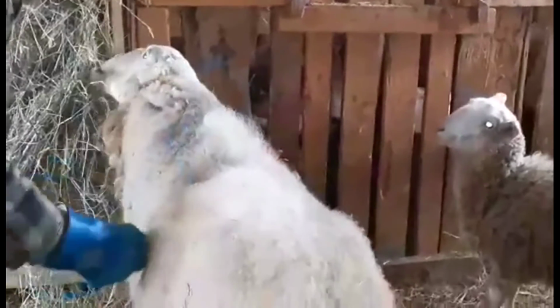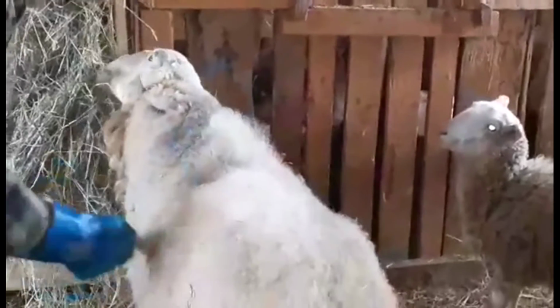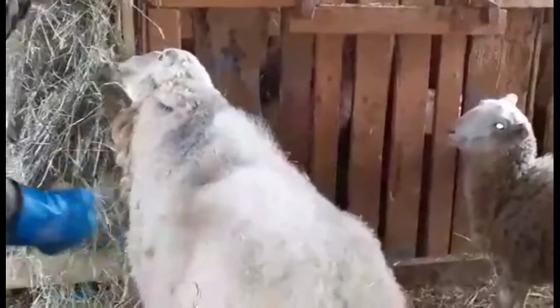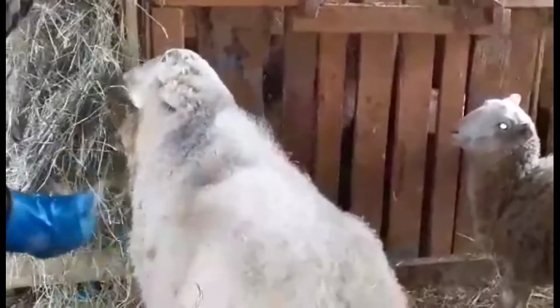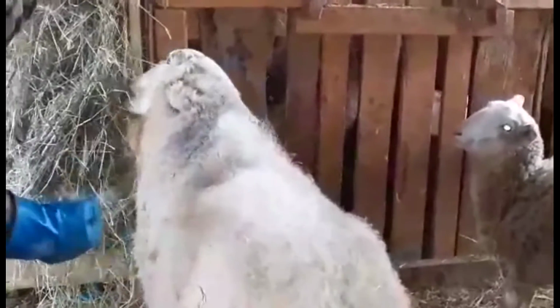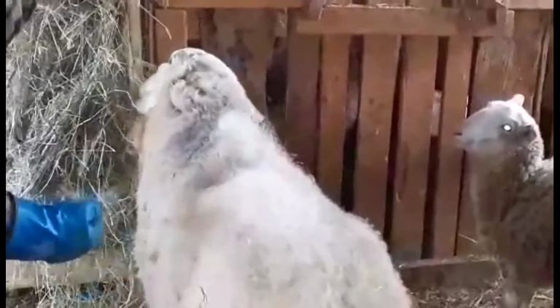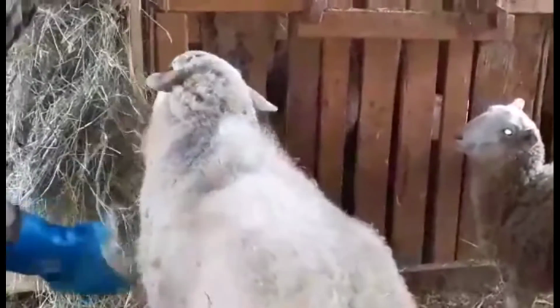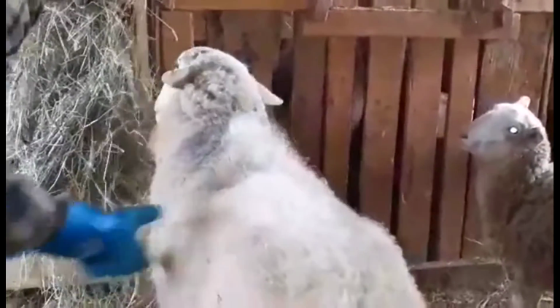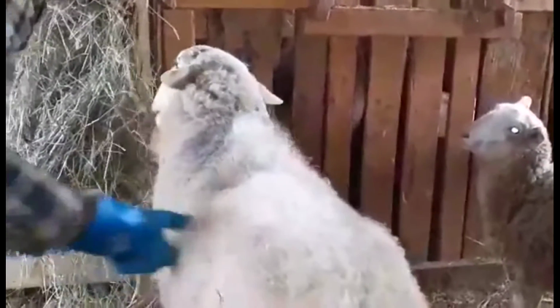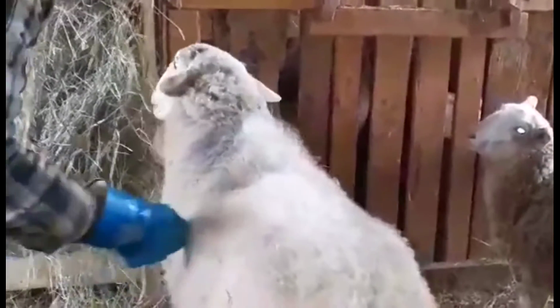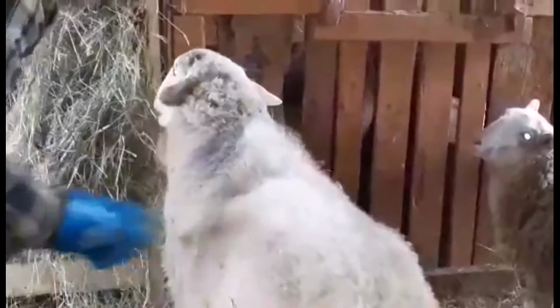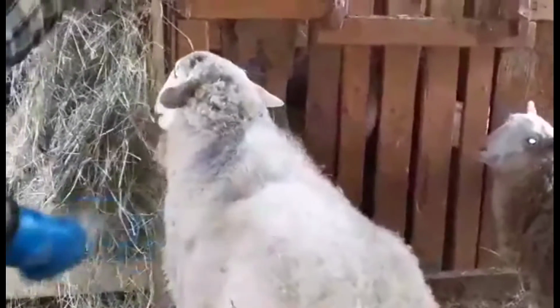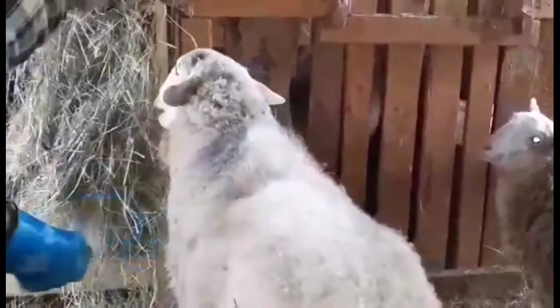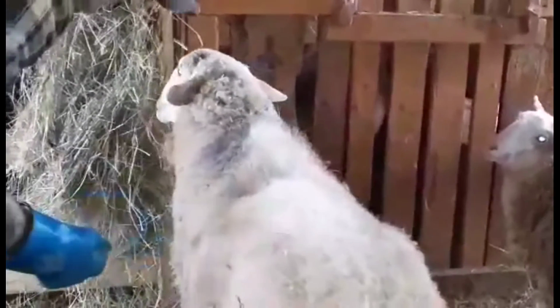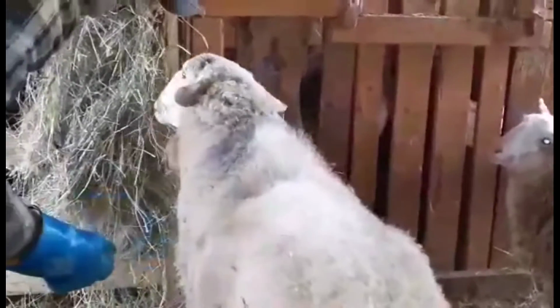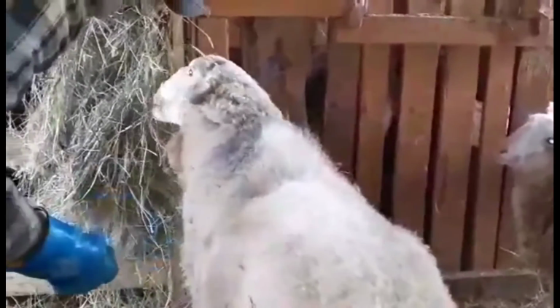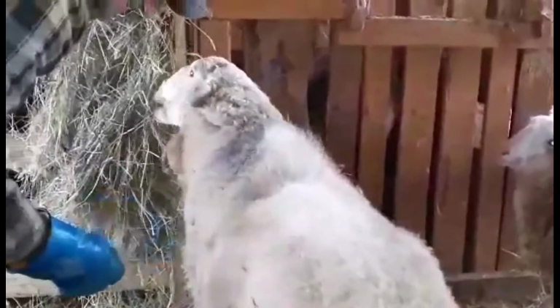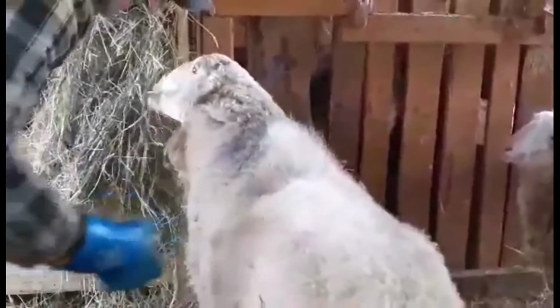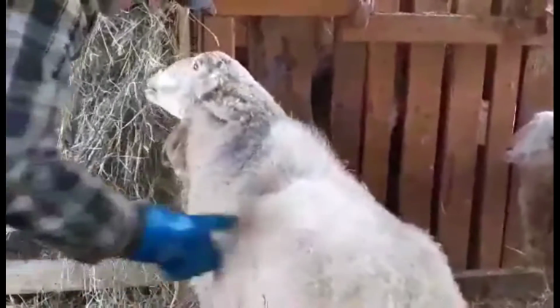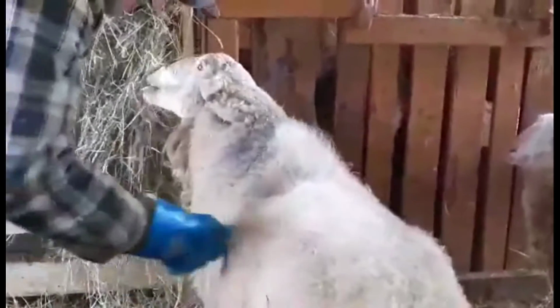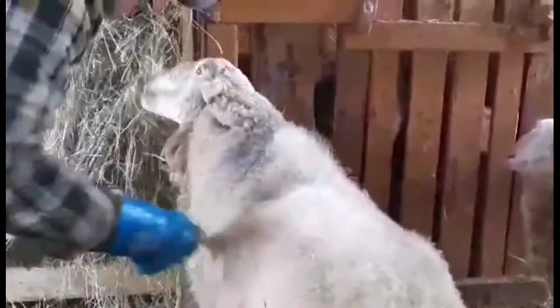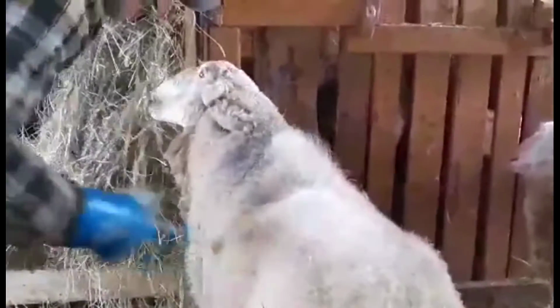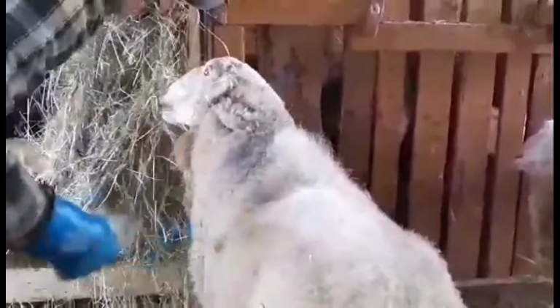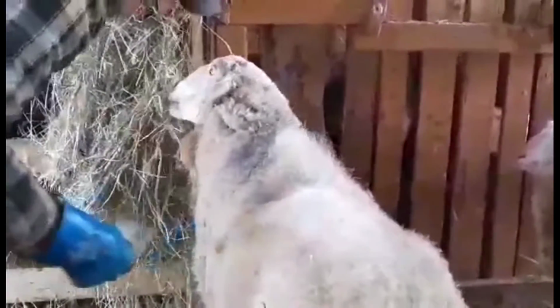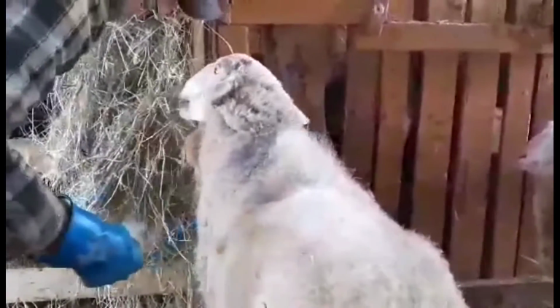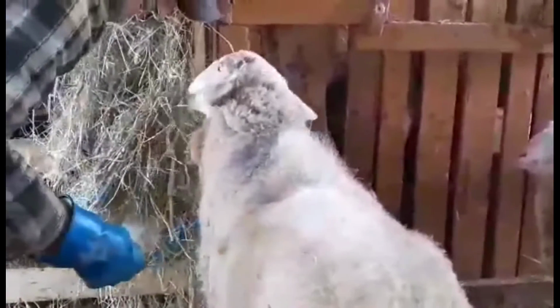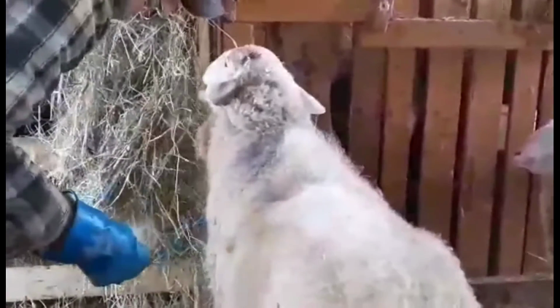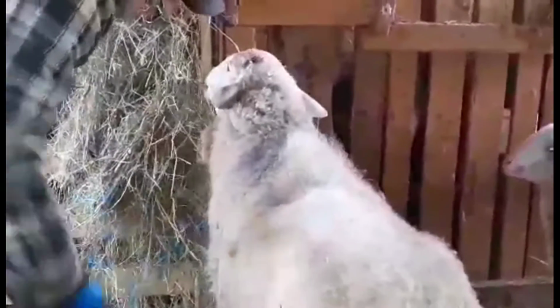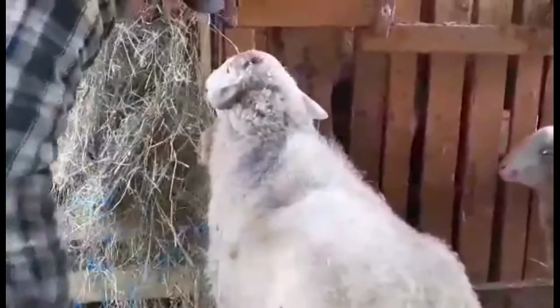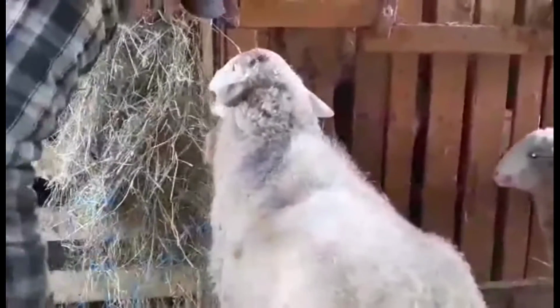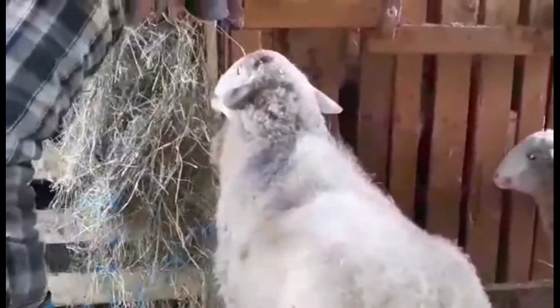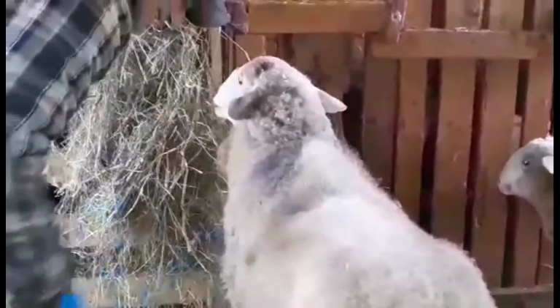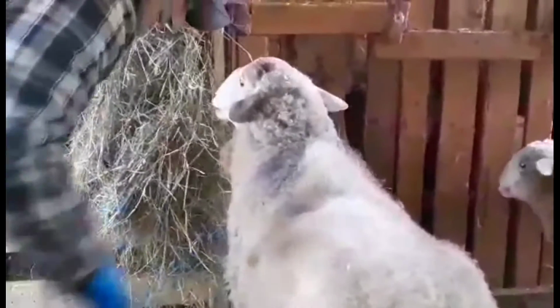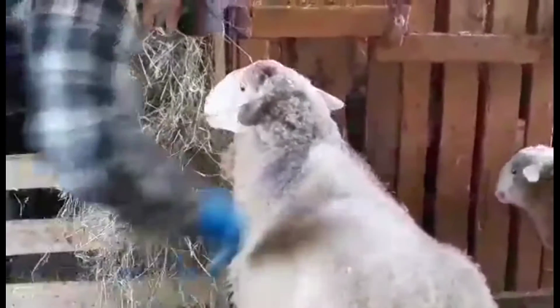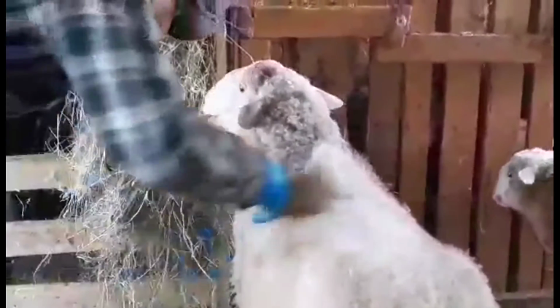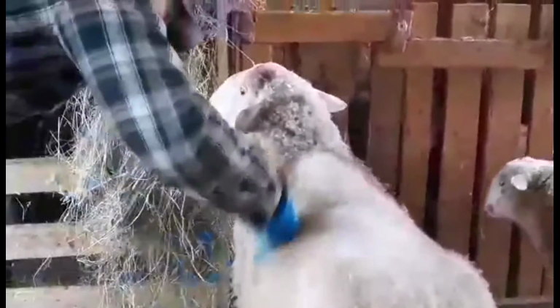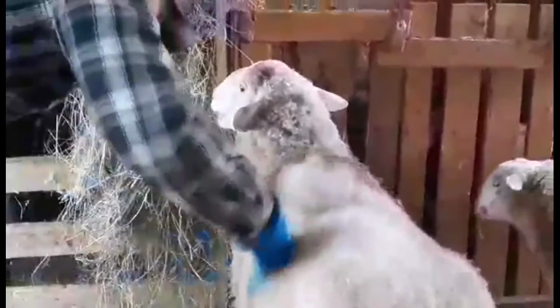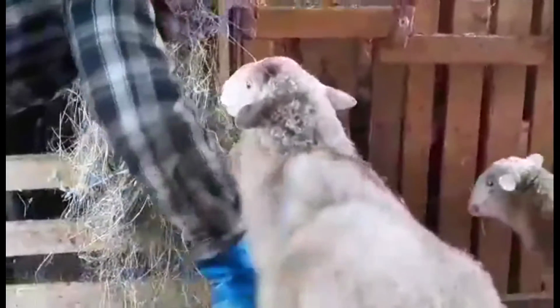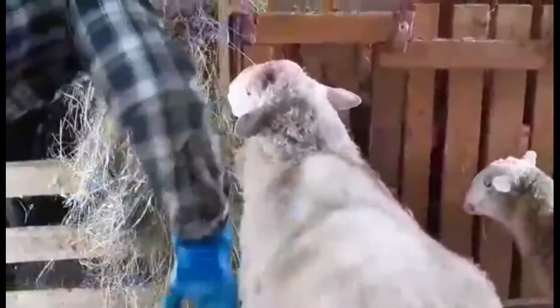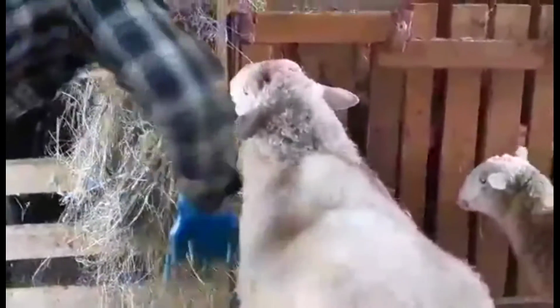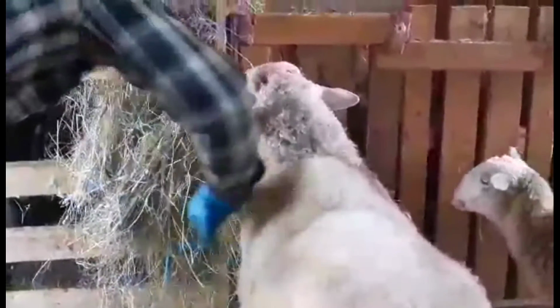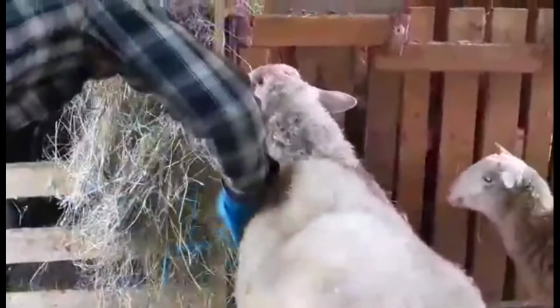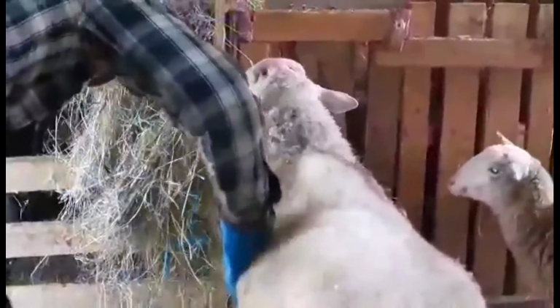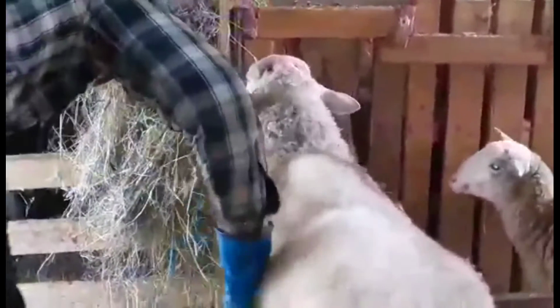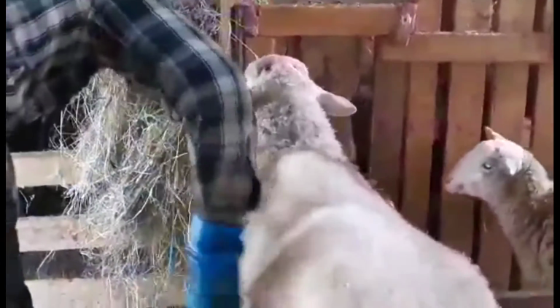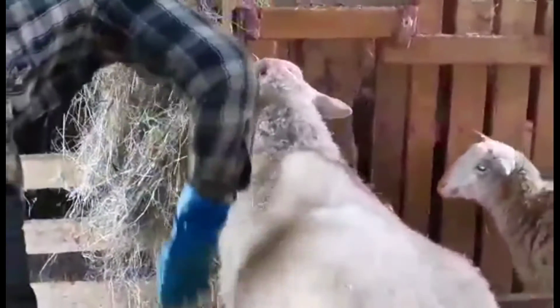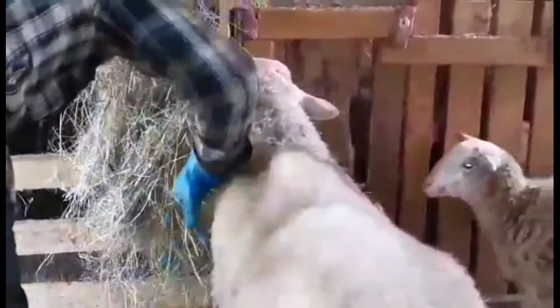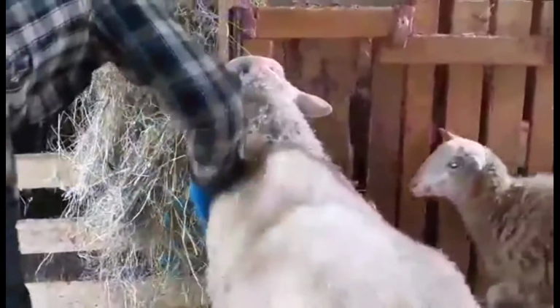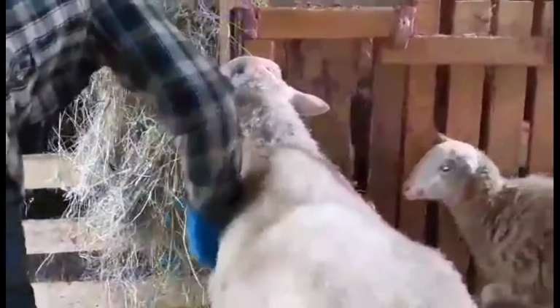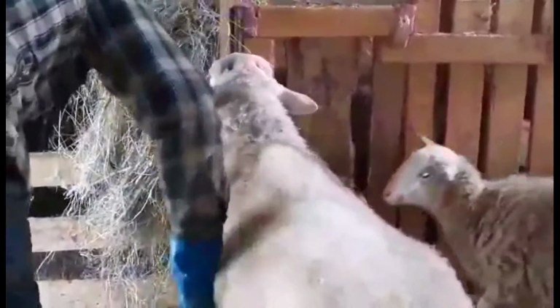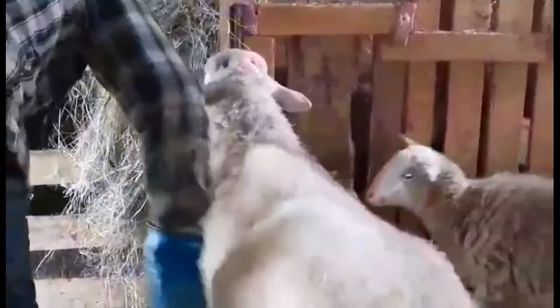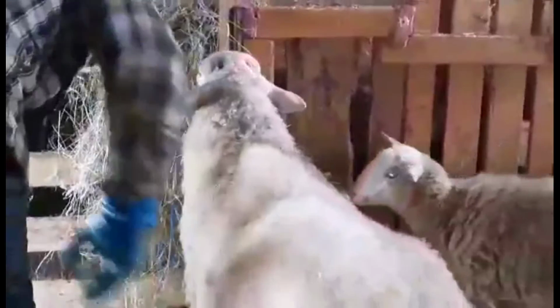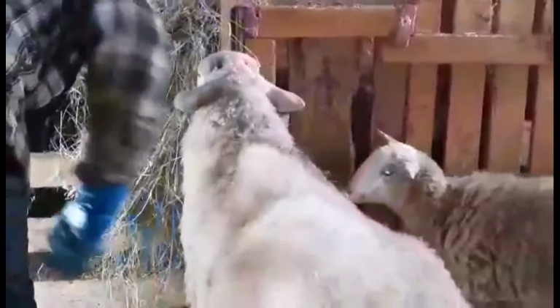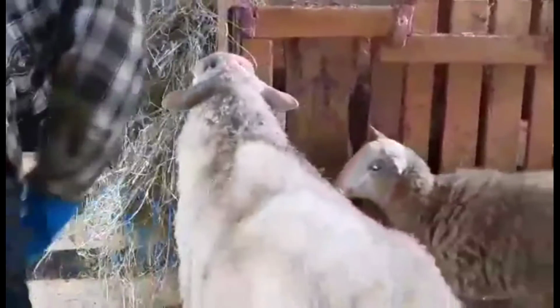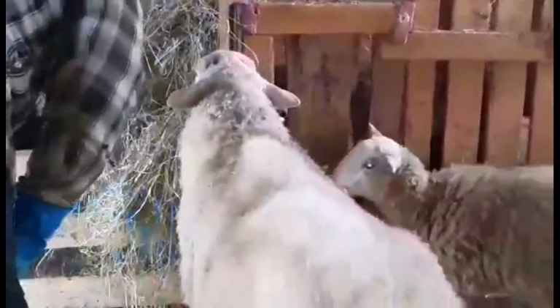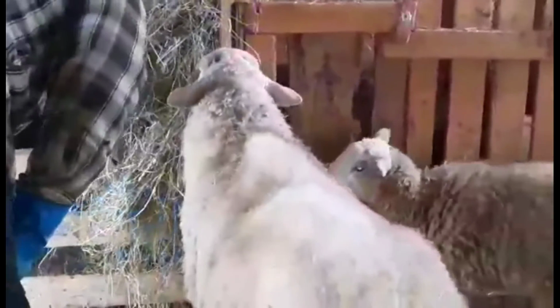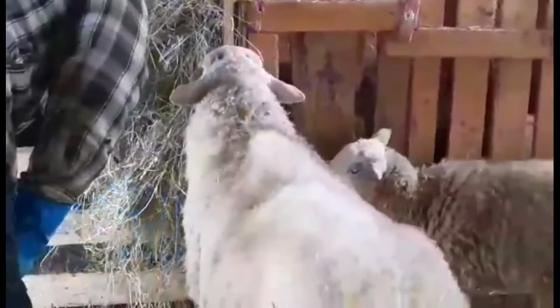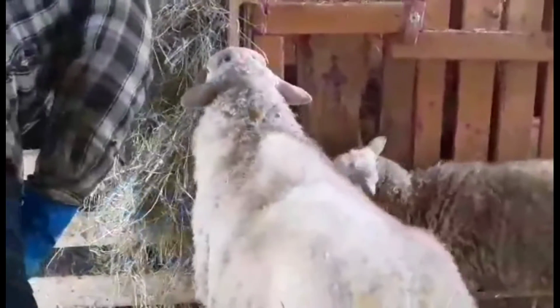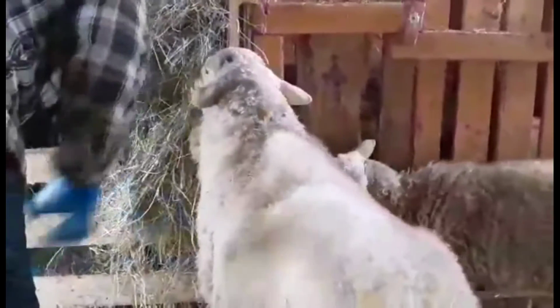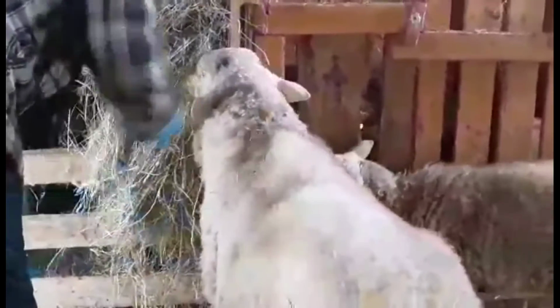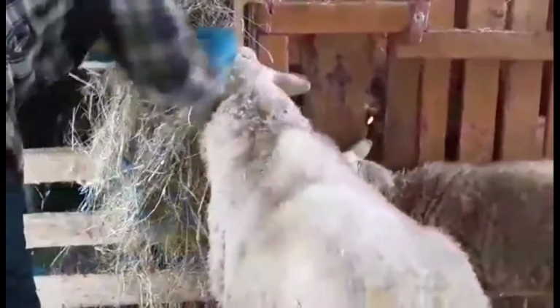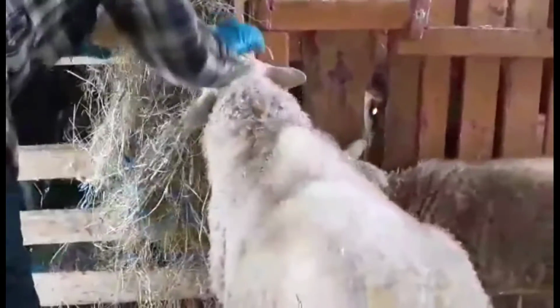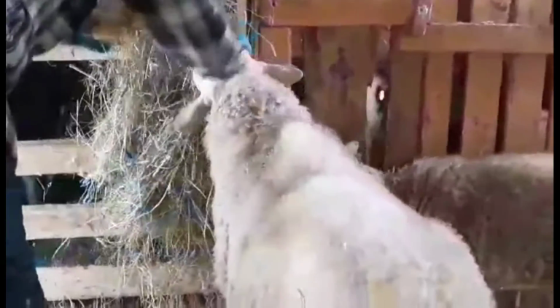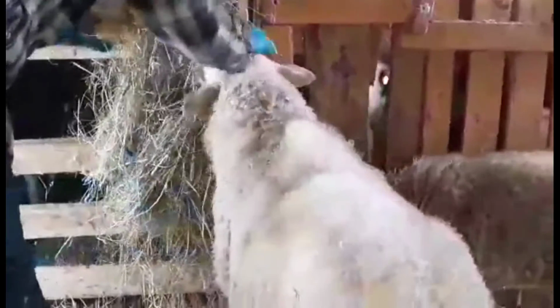Some of our sheep don't have to be sheared - they shed, which is a bonus.